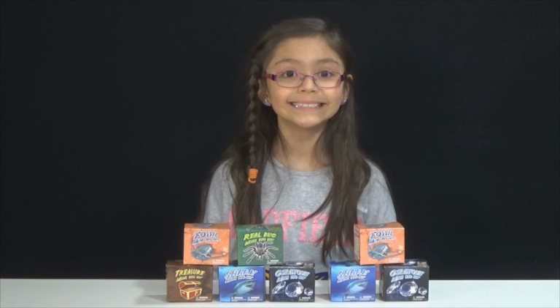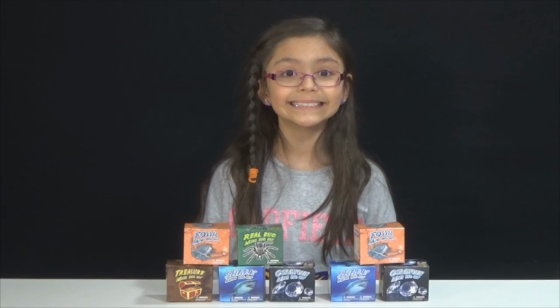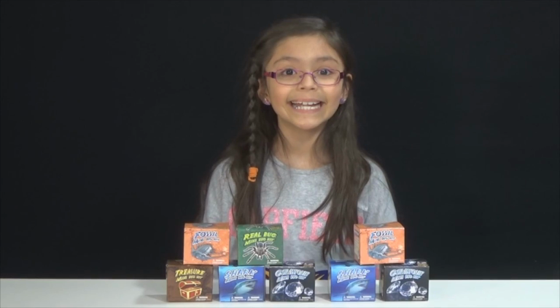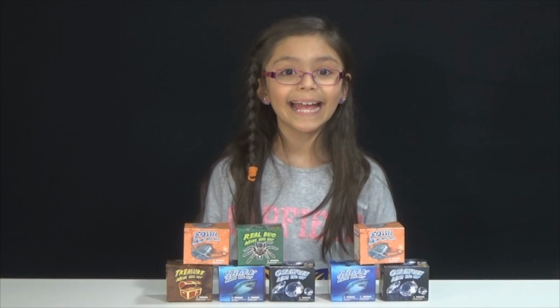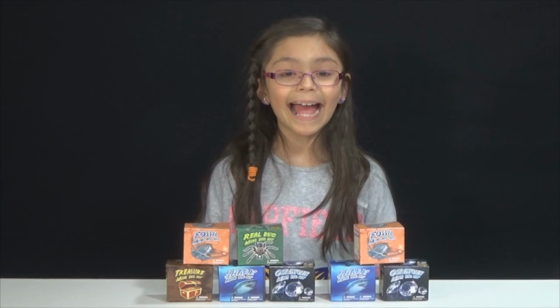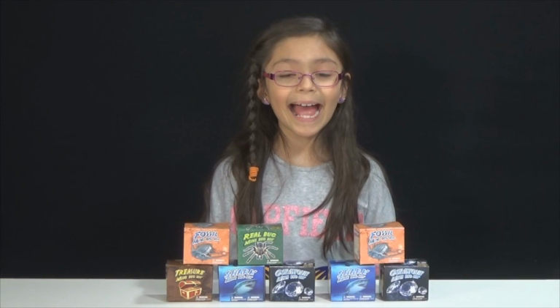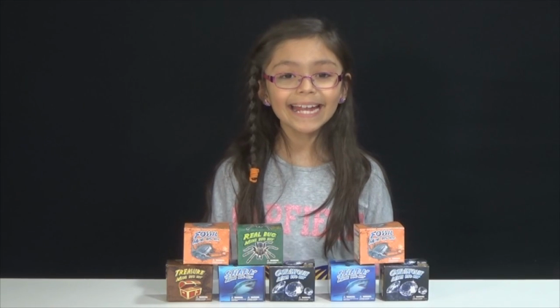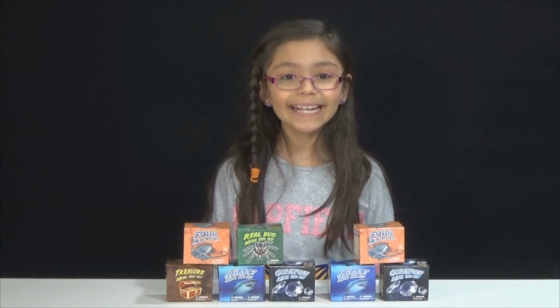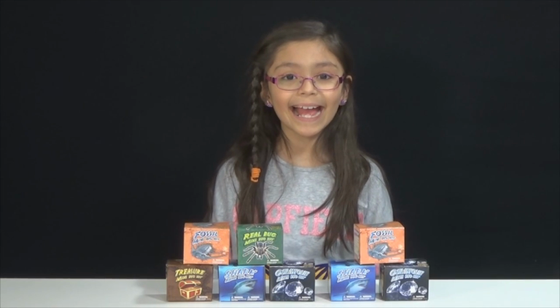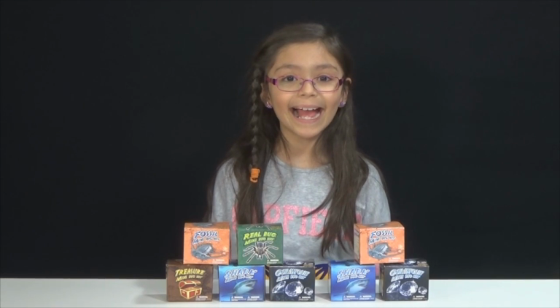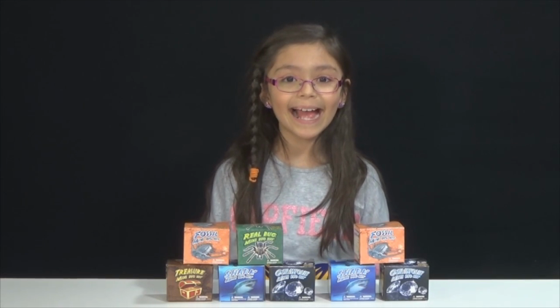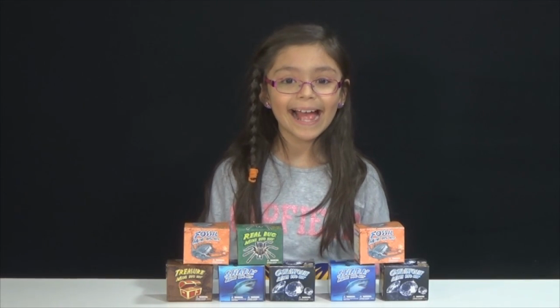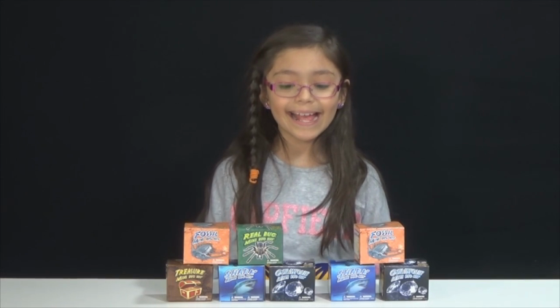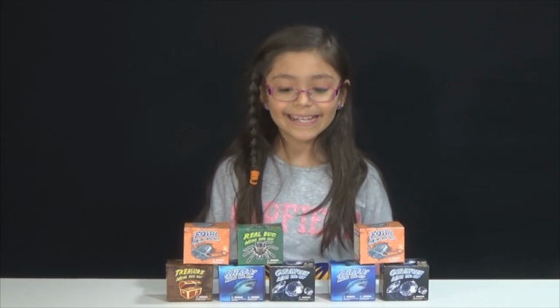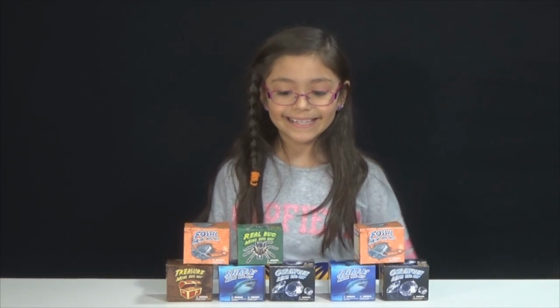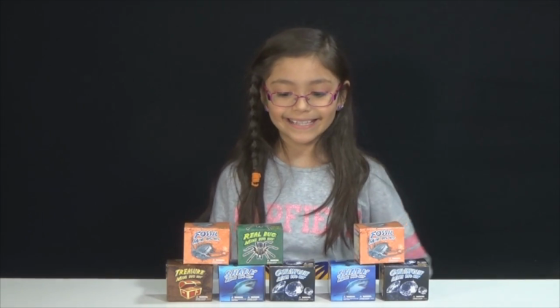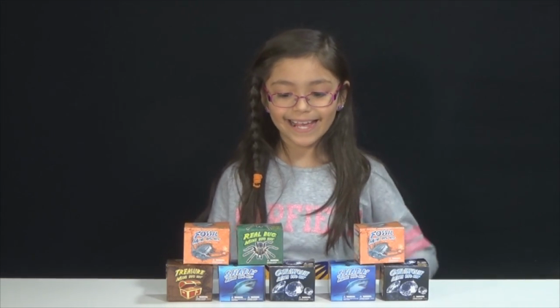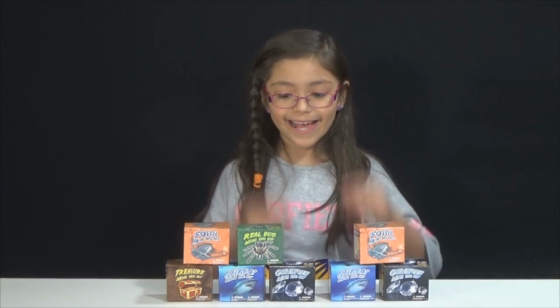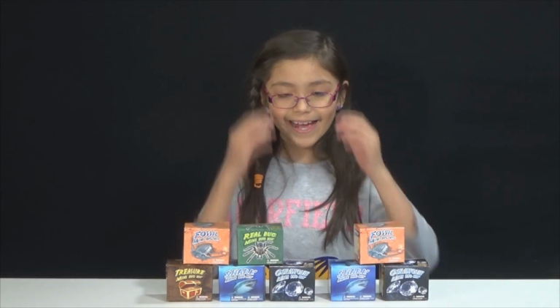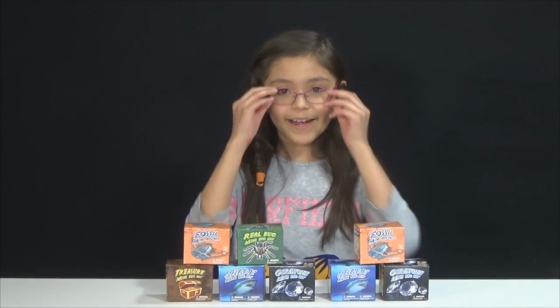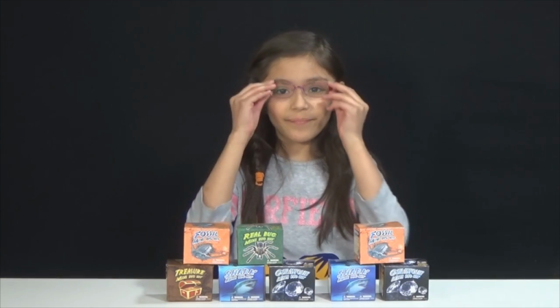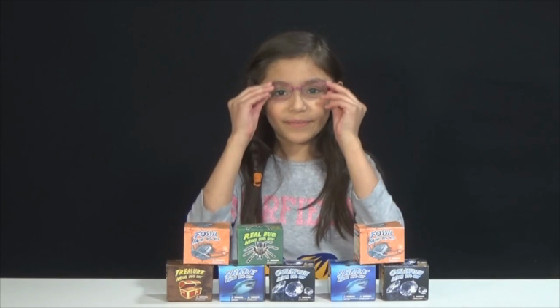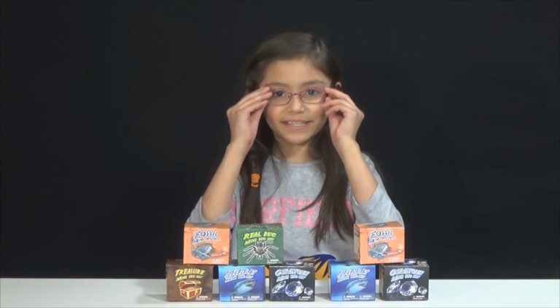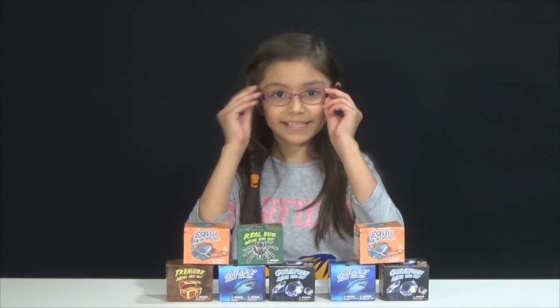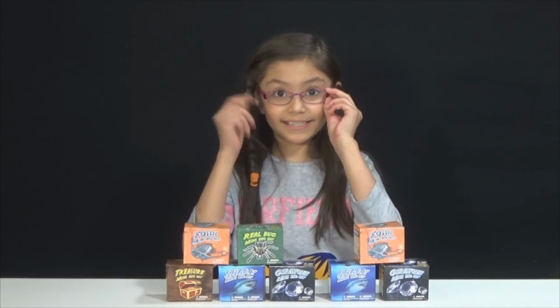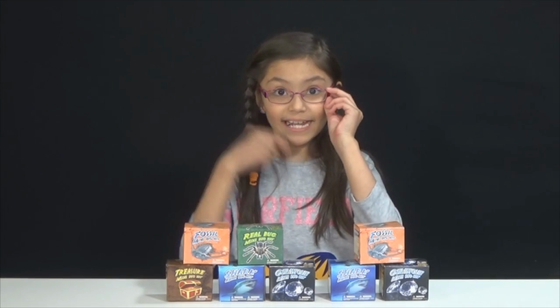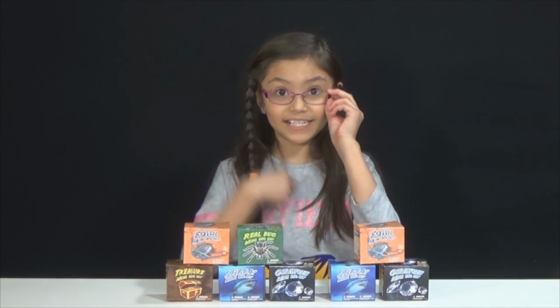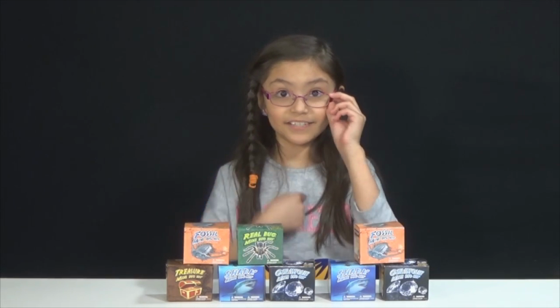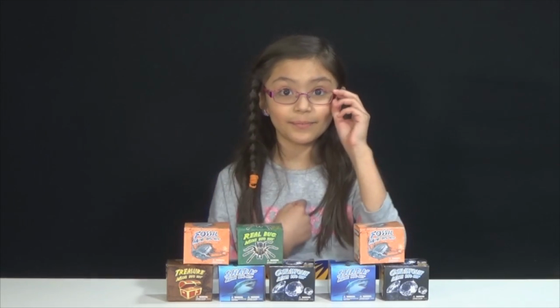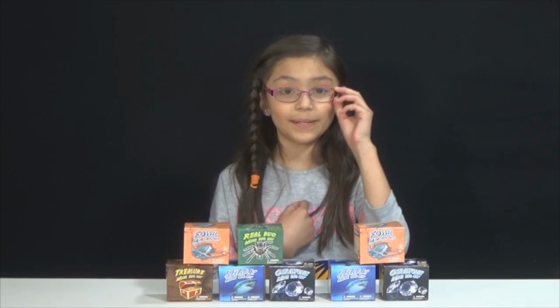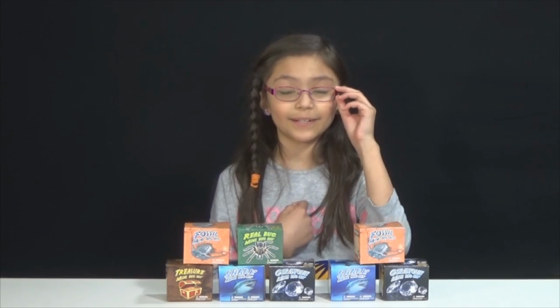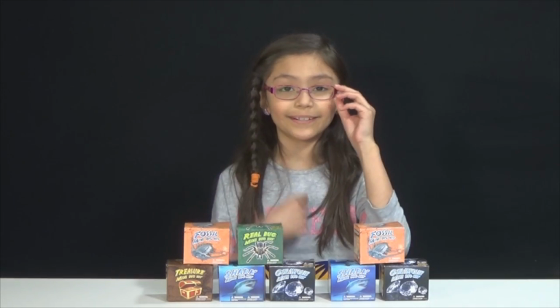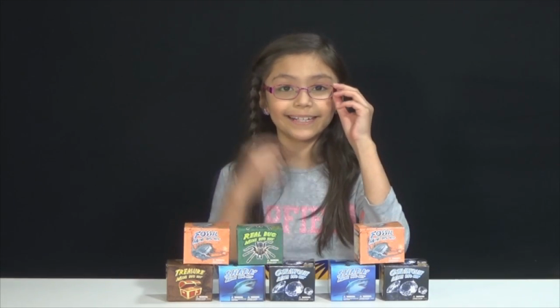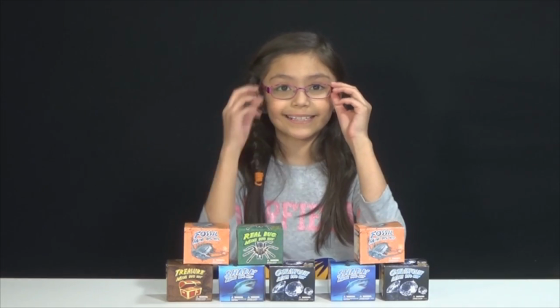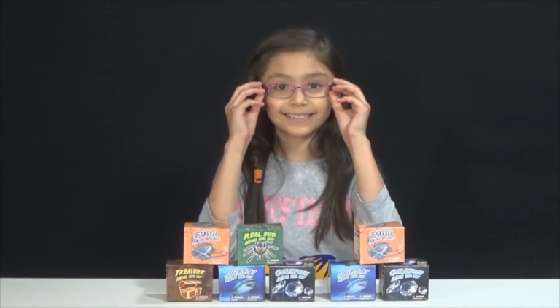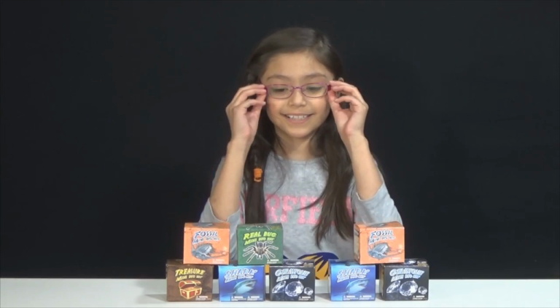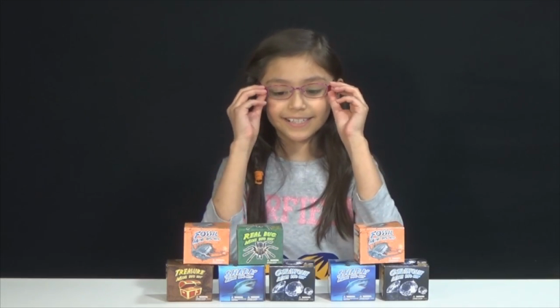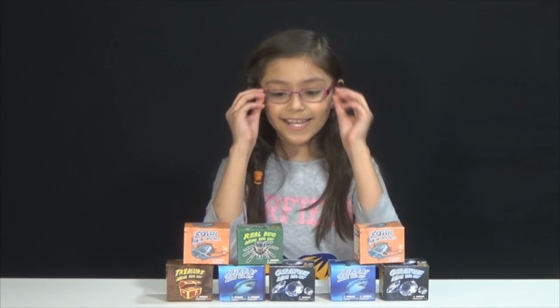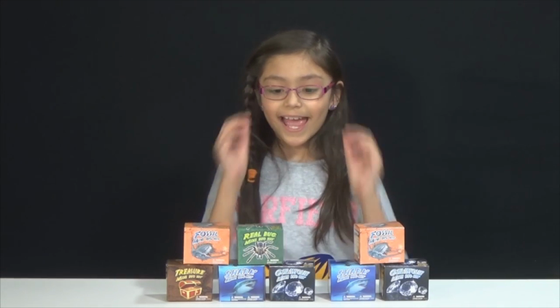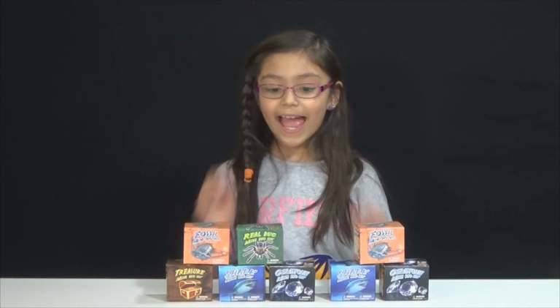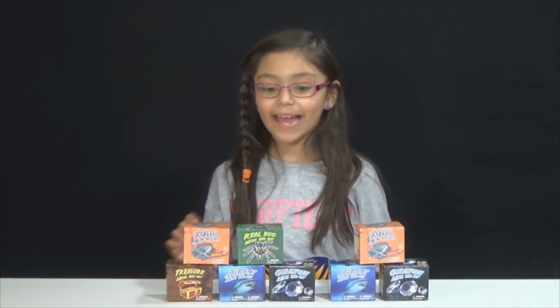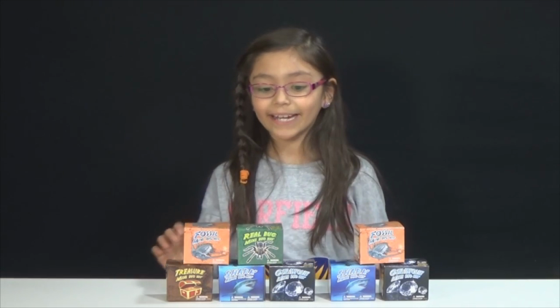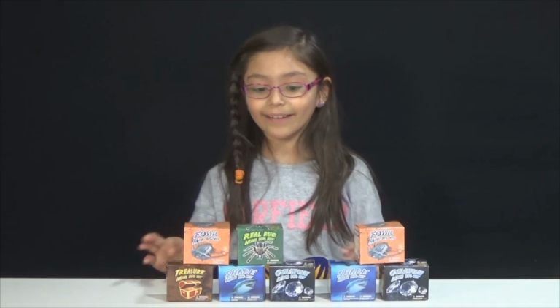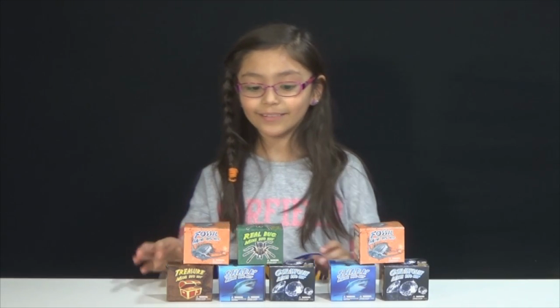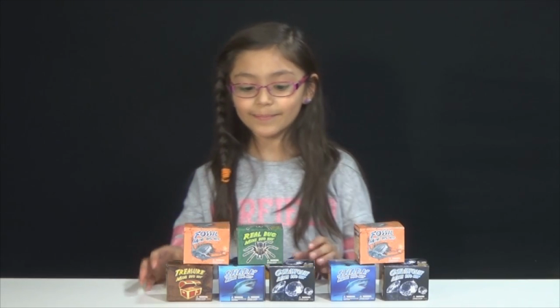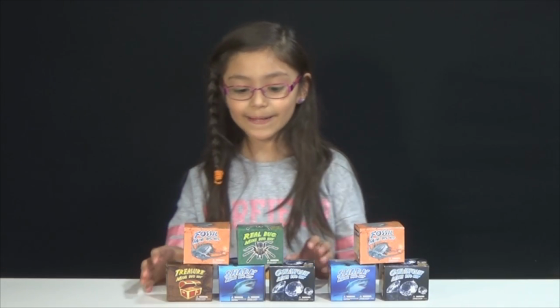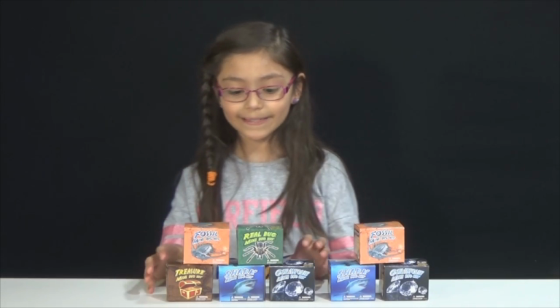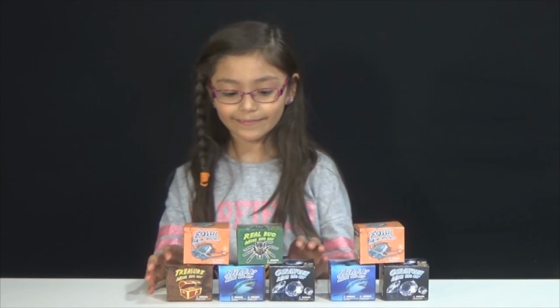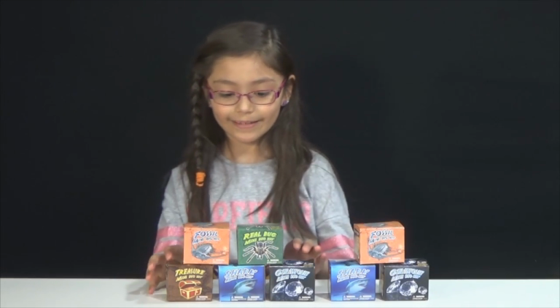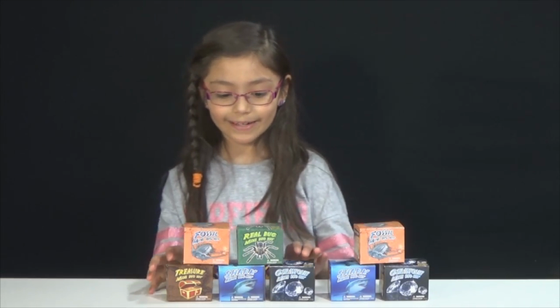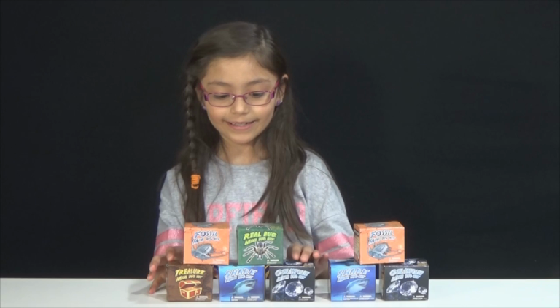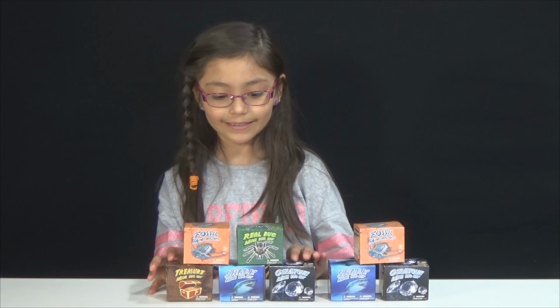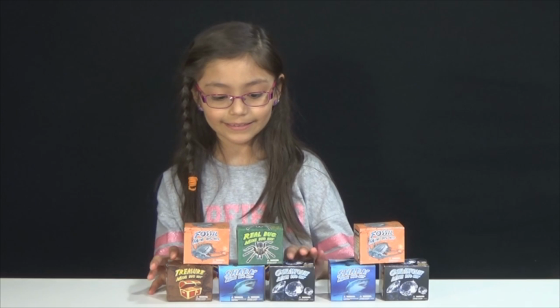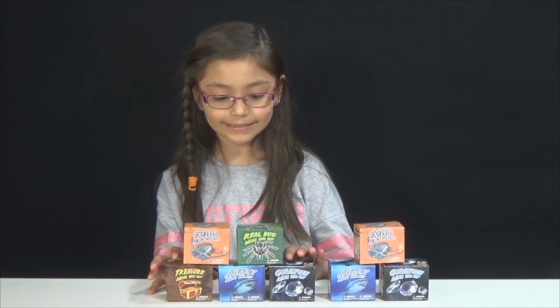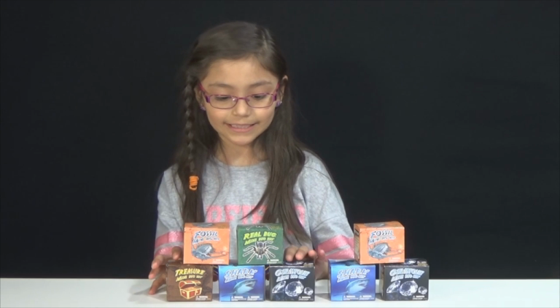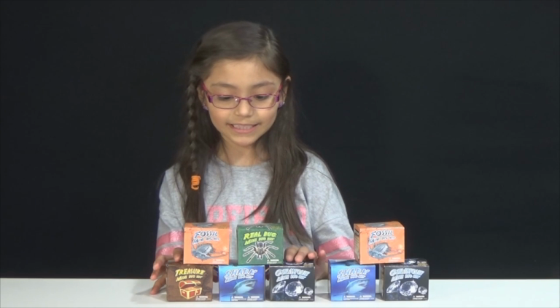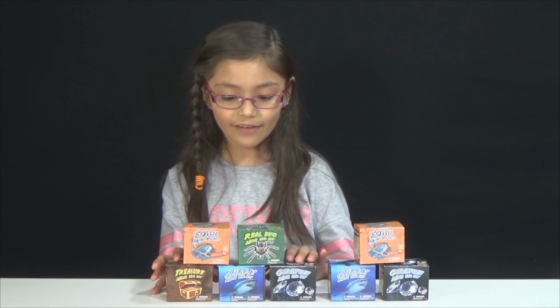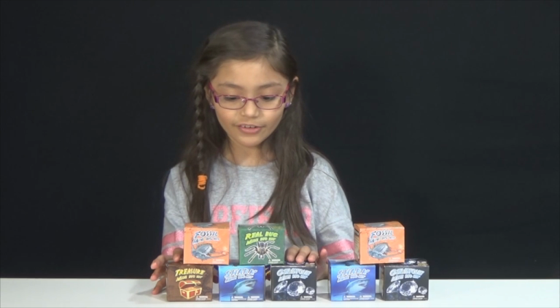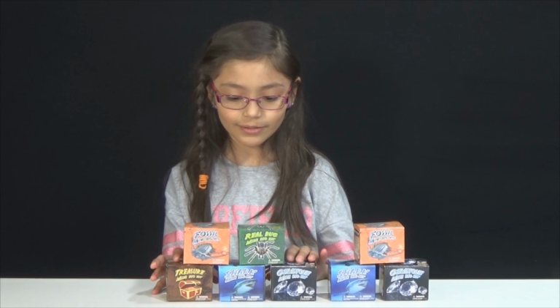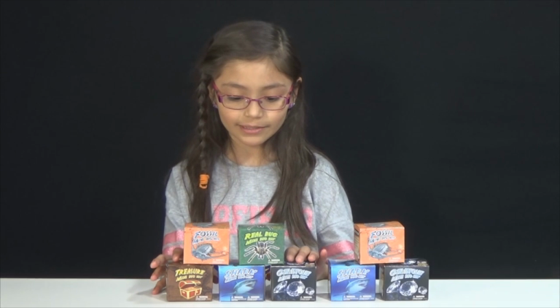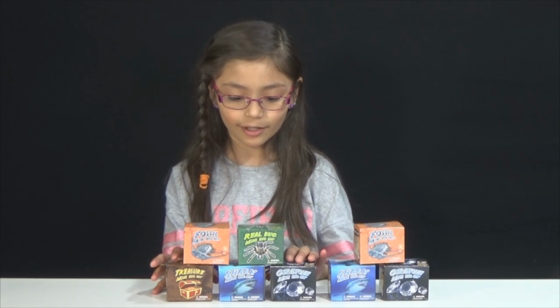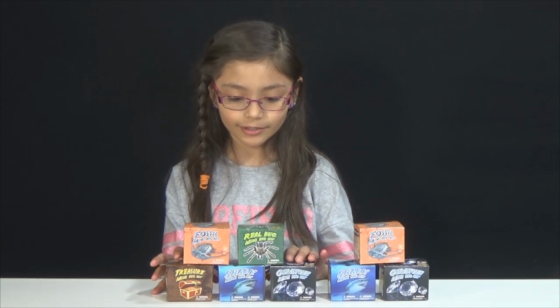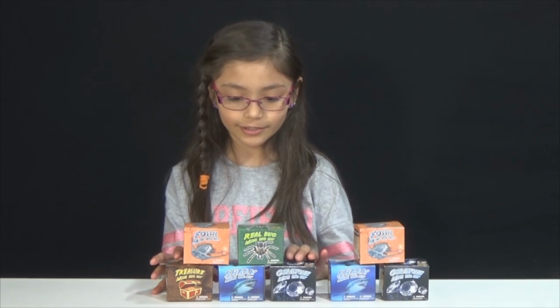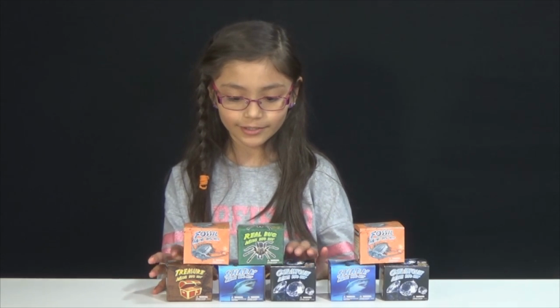Hi guys! This is Sachi from Kidroid Hester's and I will be doing Discover with Dr. Cool.